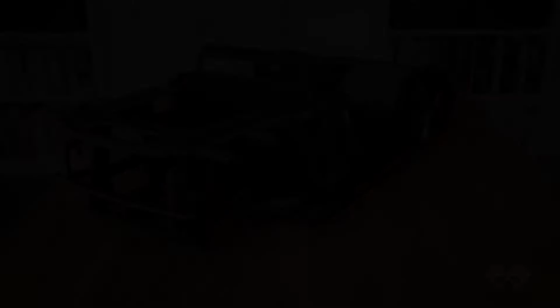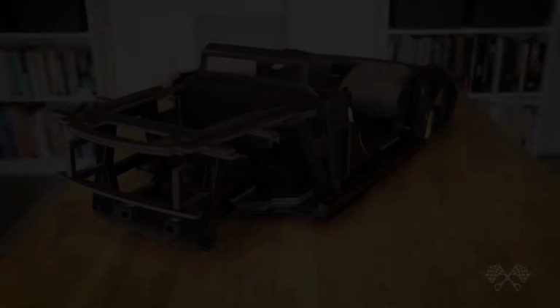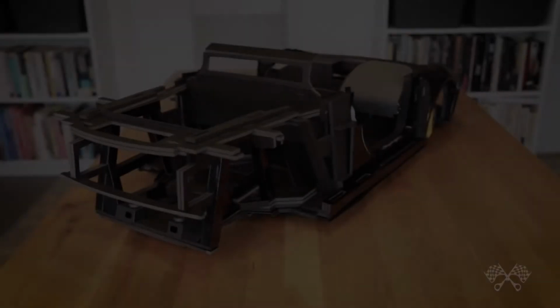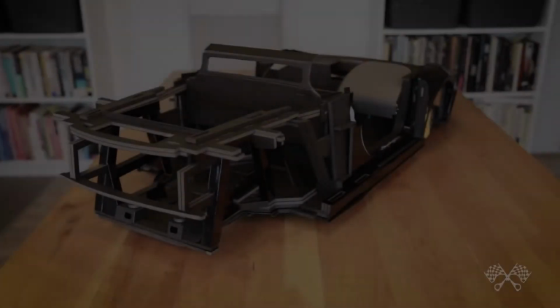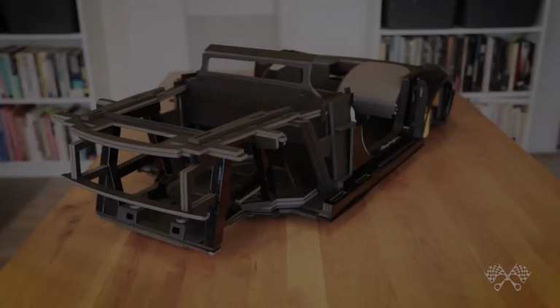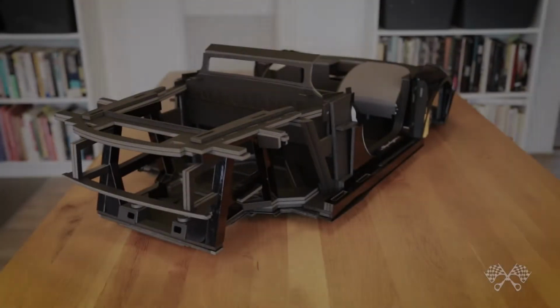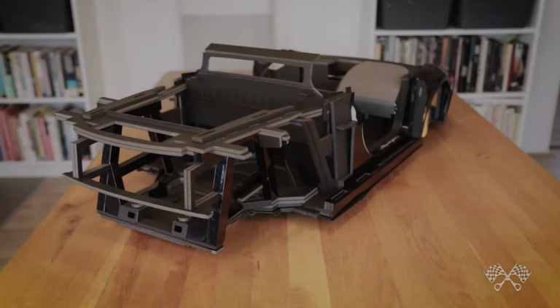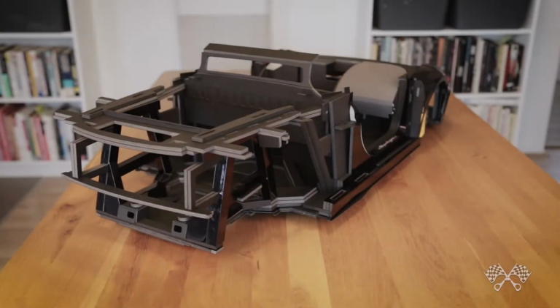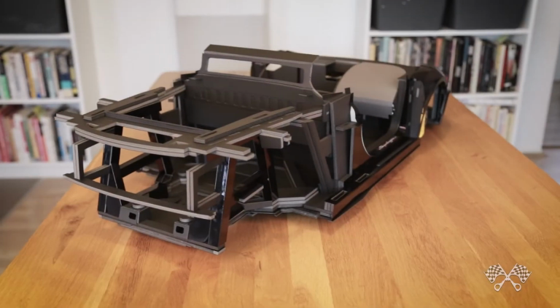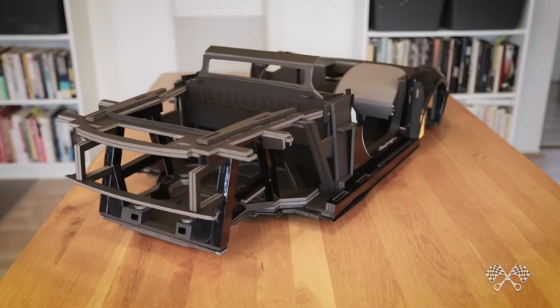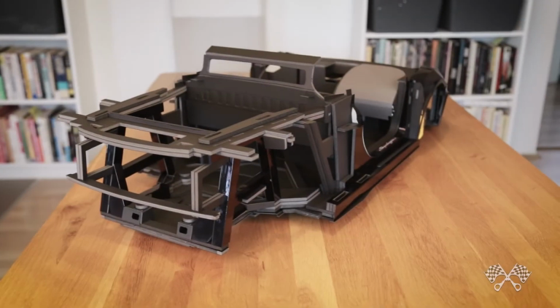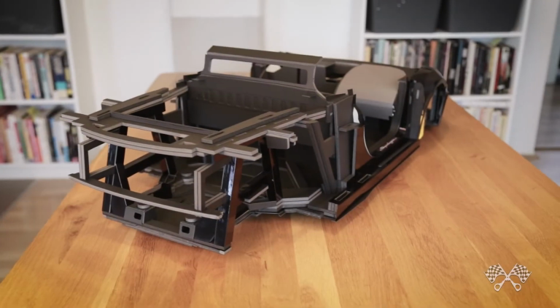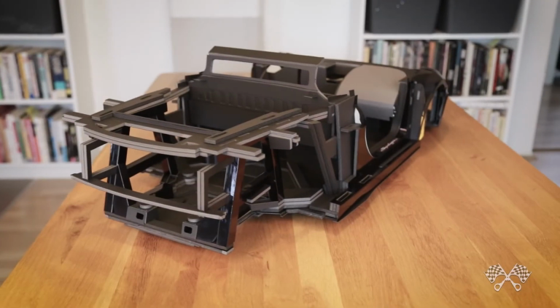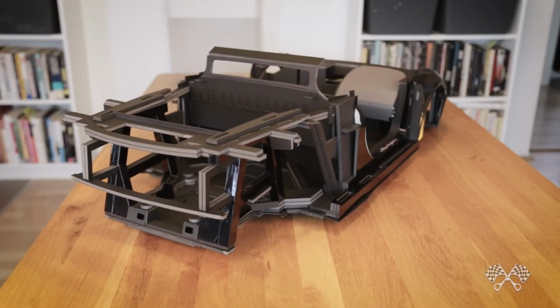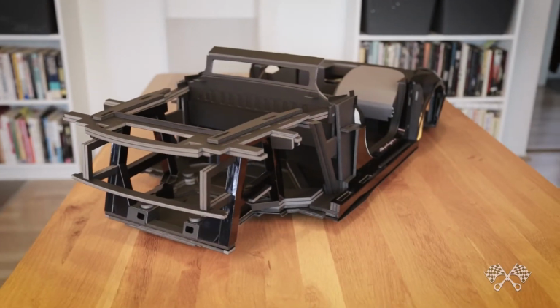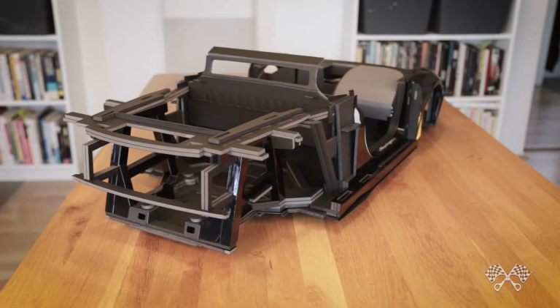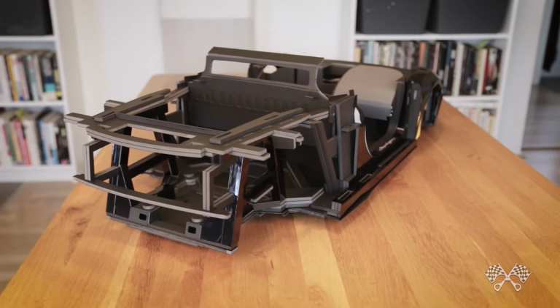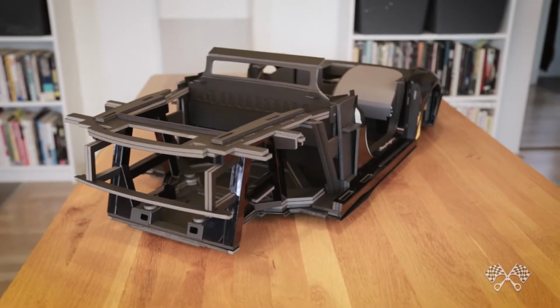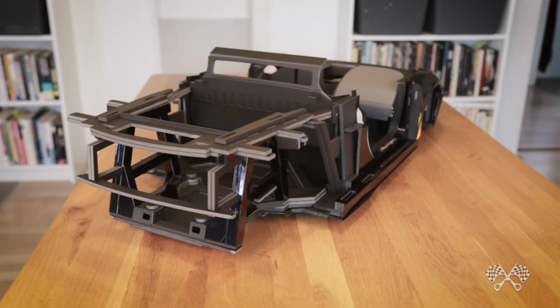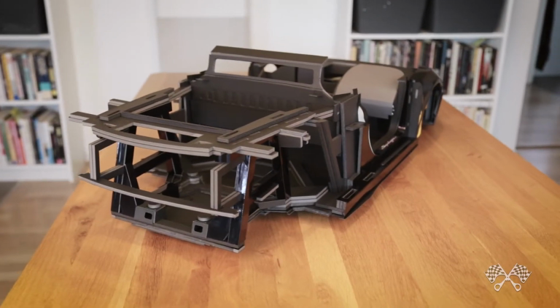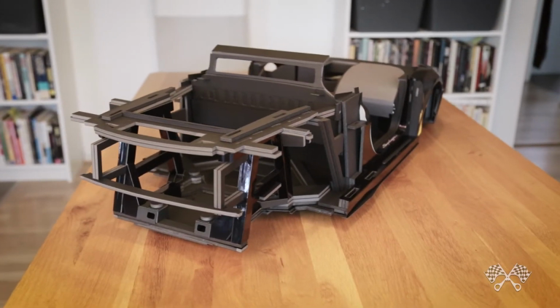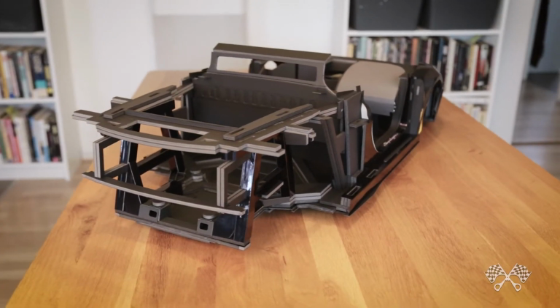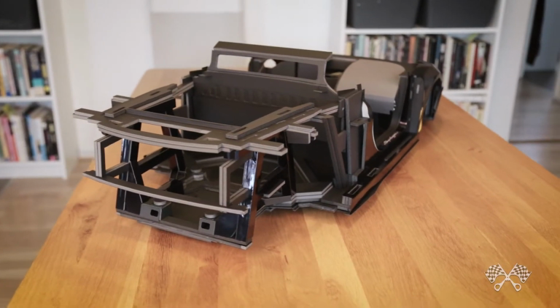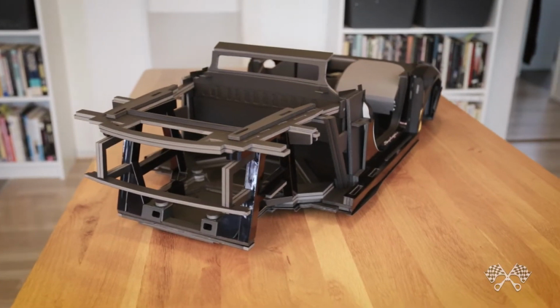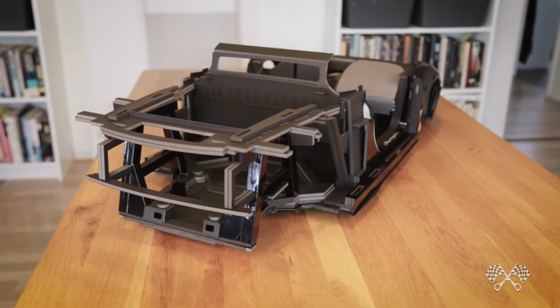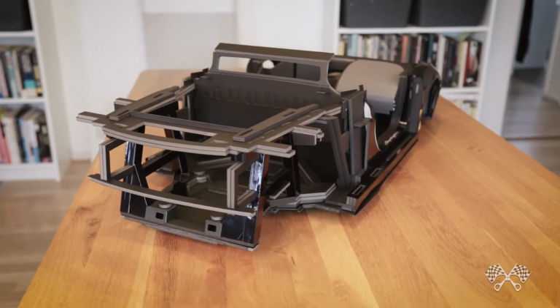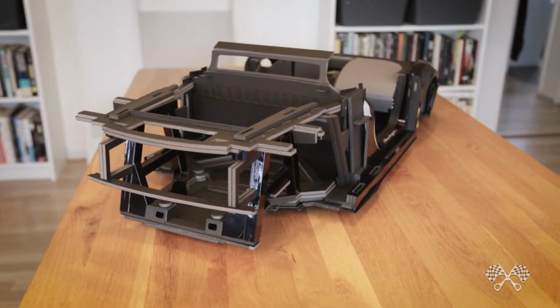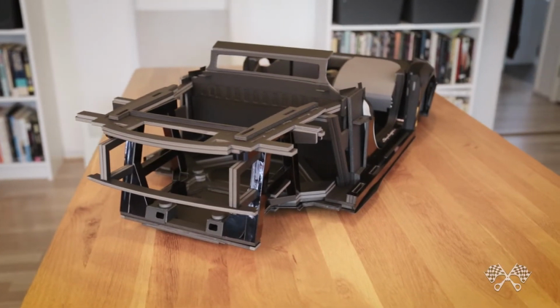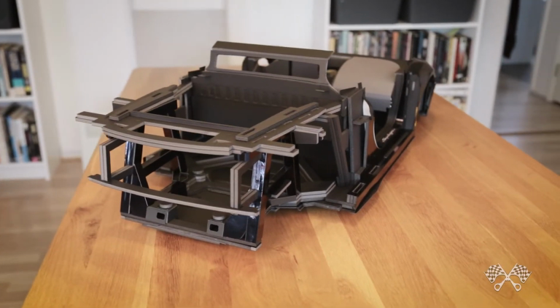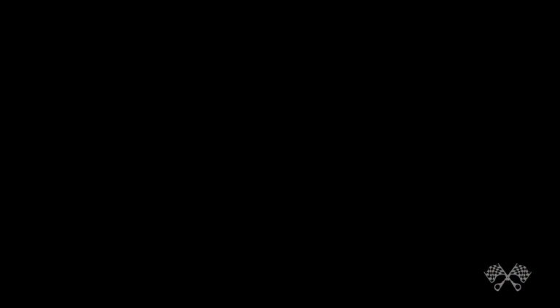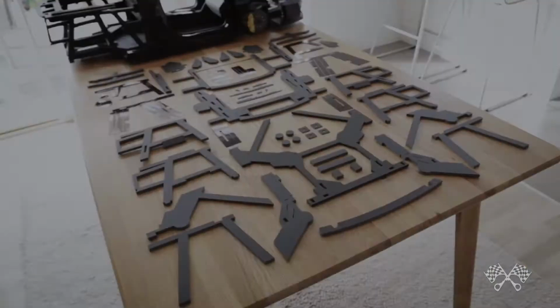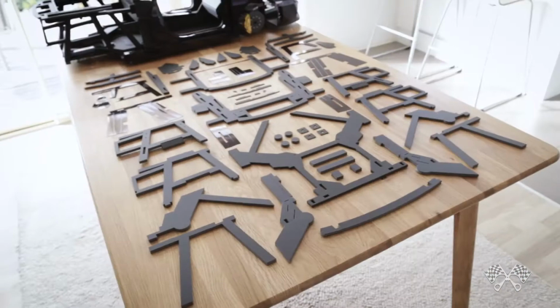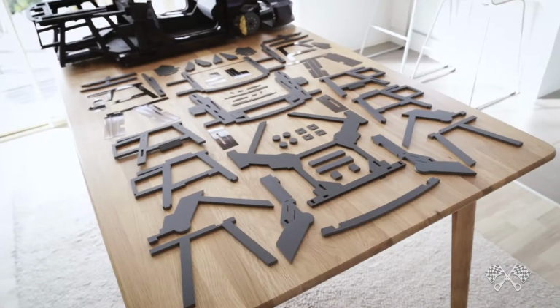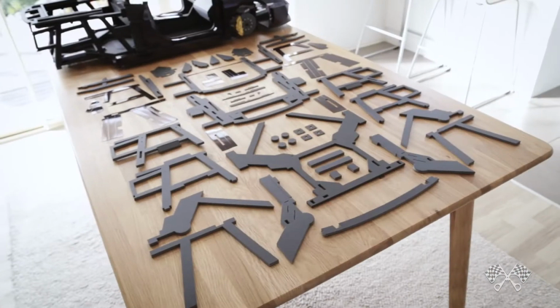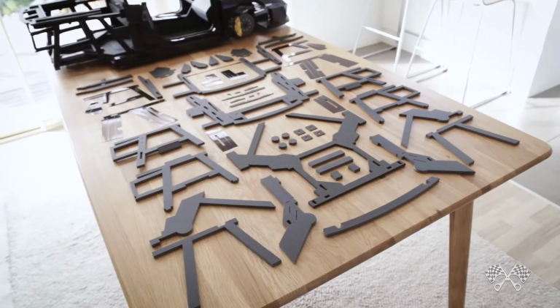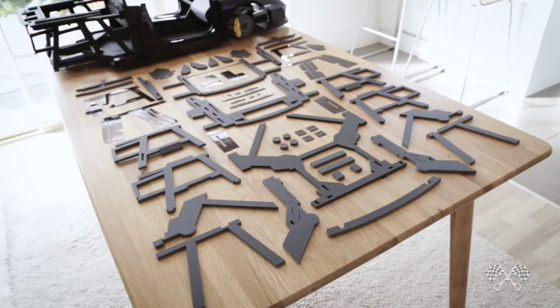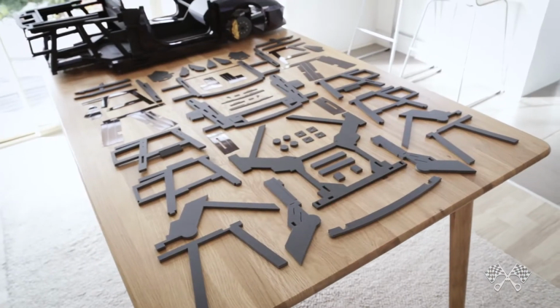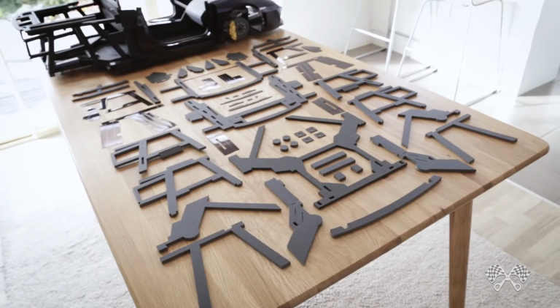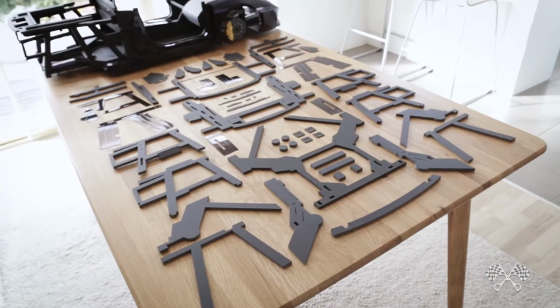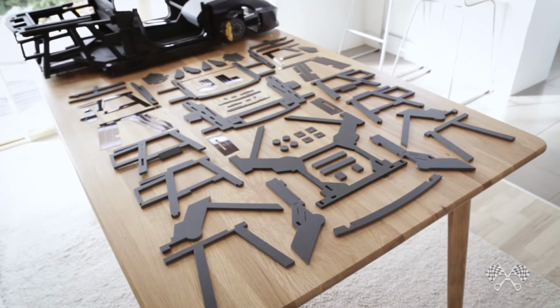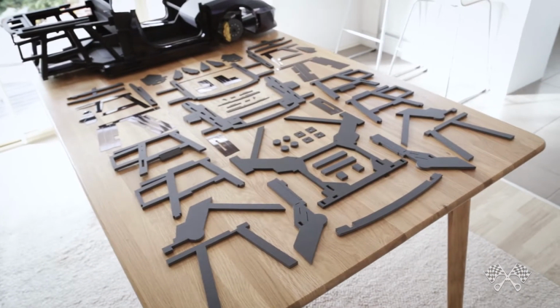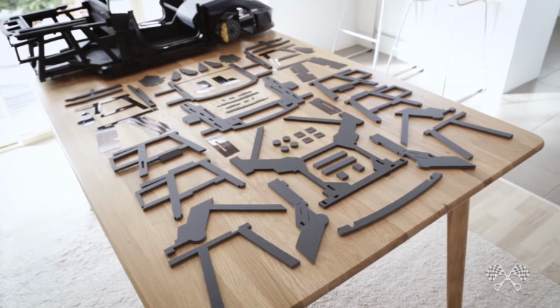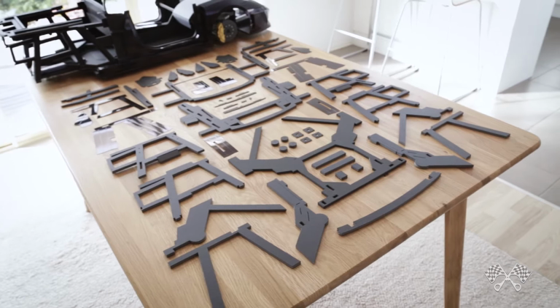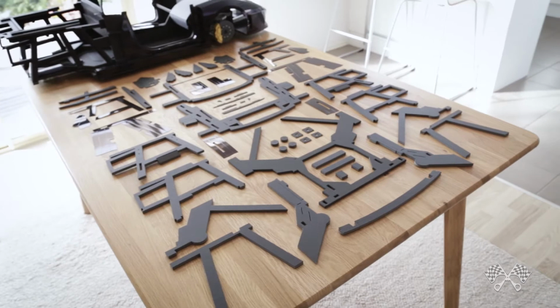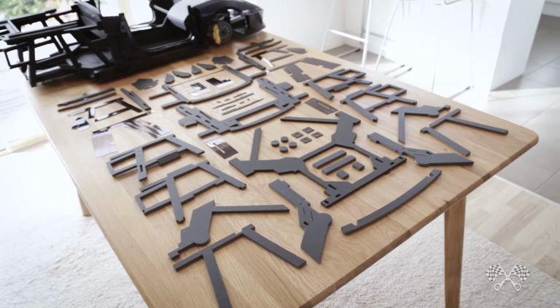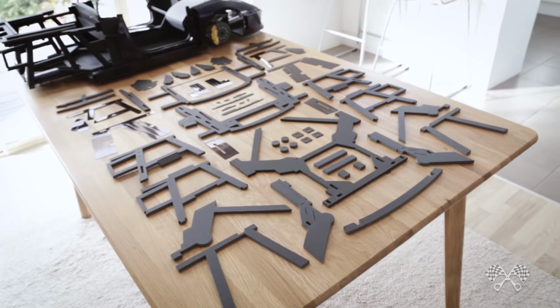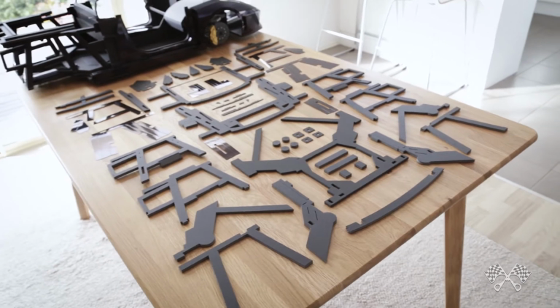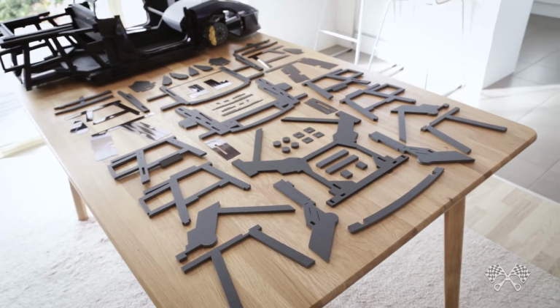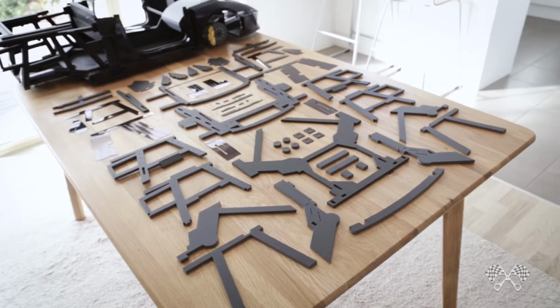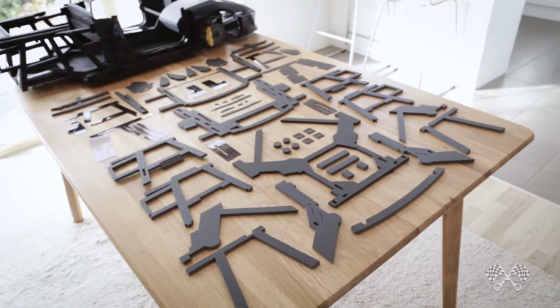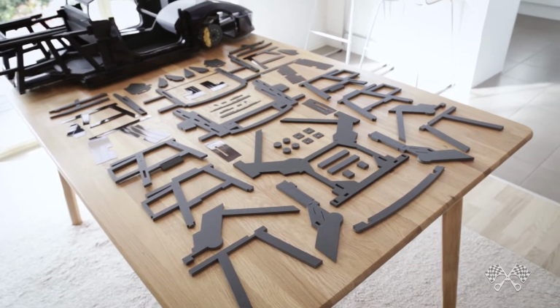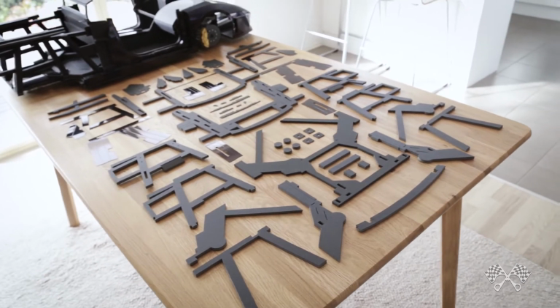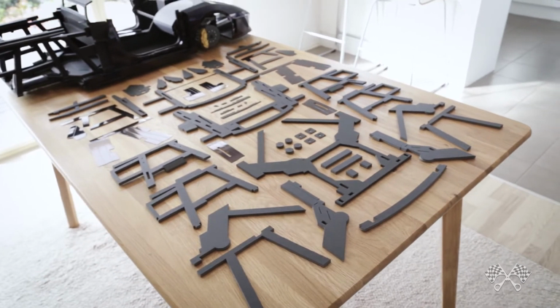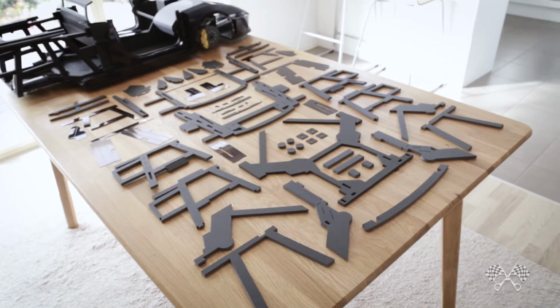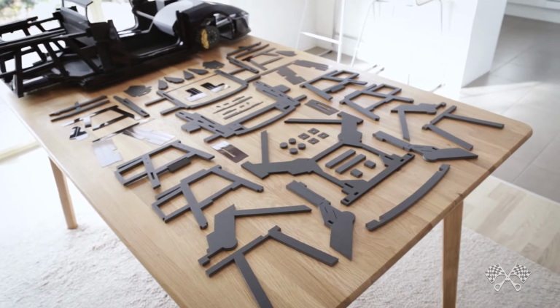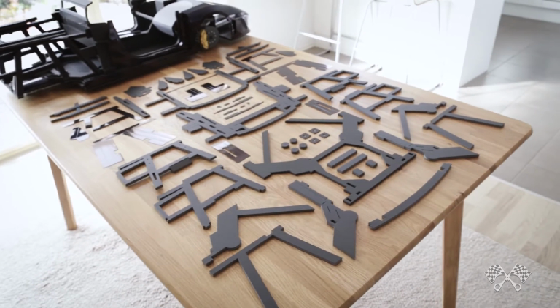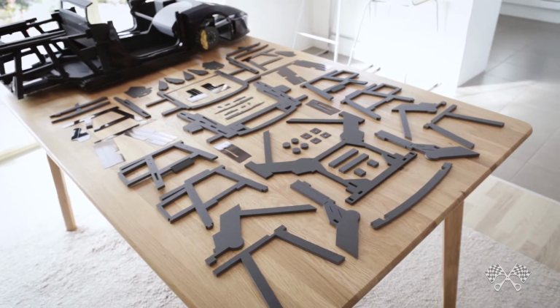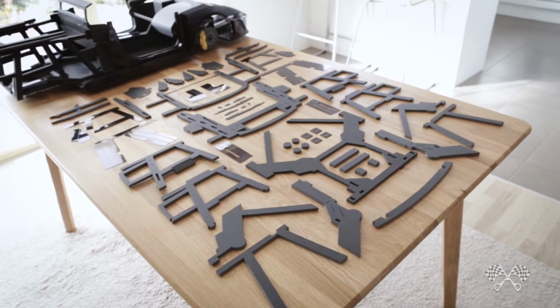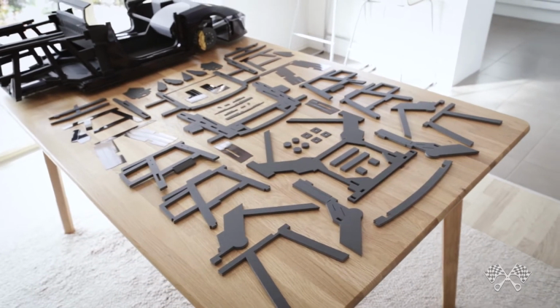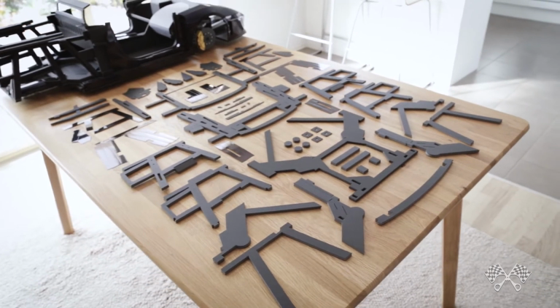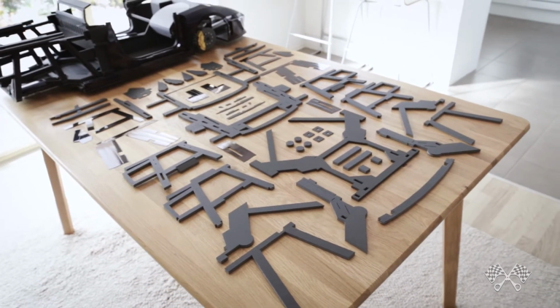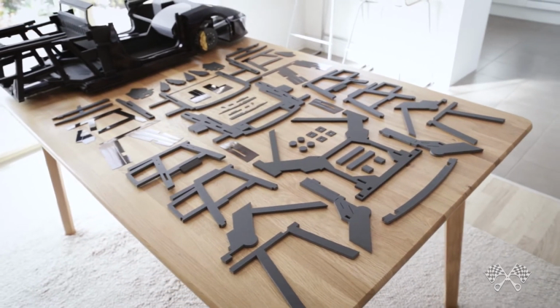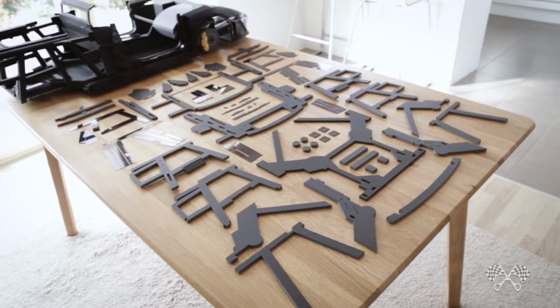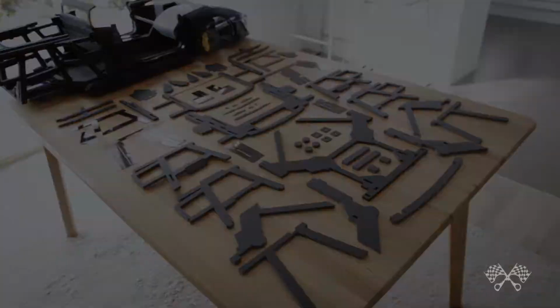Today I'm going to be assembling this new updated rear frame structure for the Gallardo. I've cut out all the parts, so let's just get busy gluing it all together.